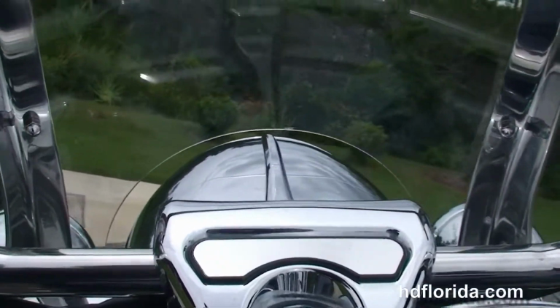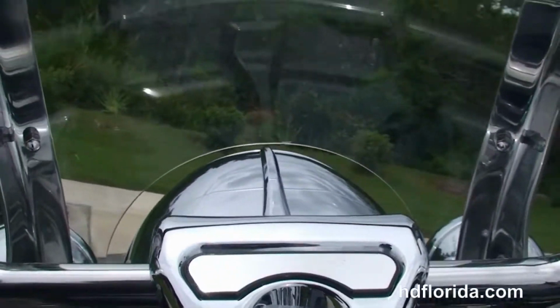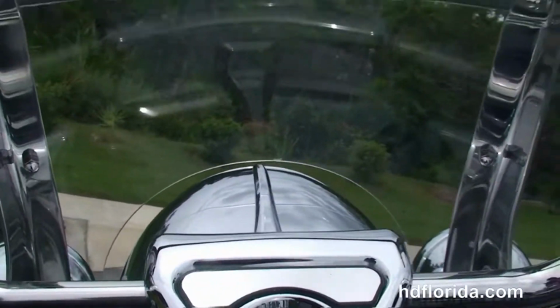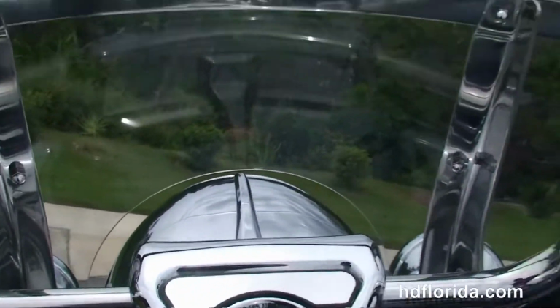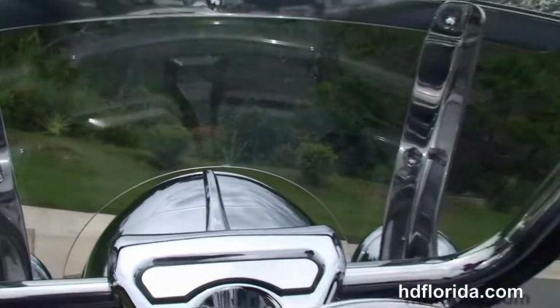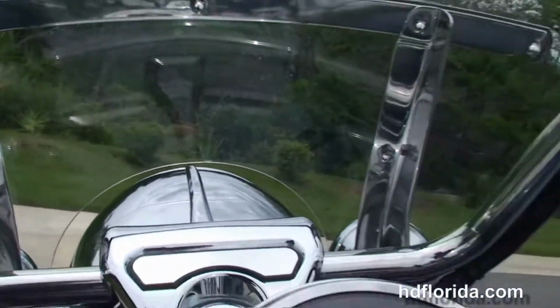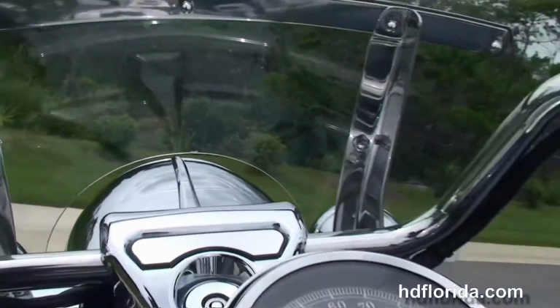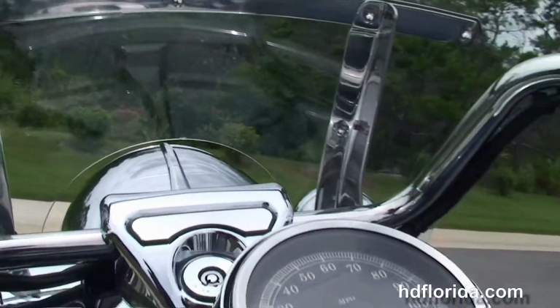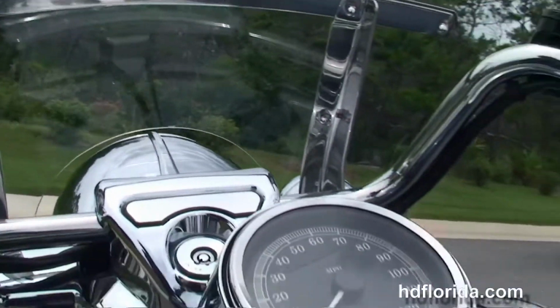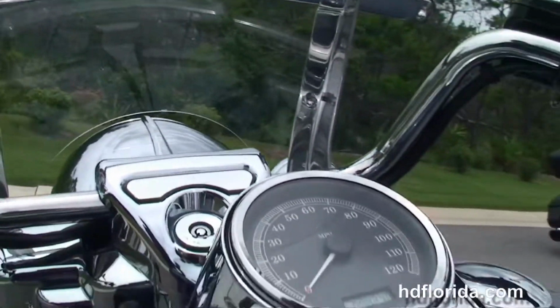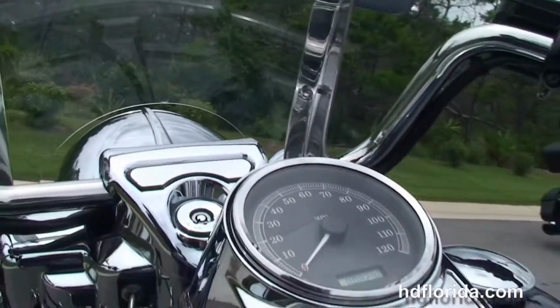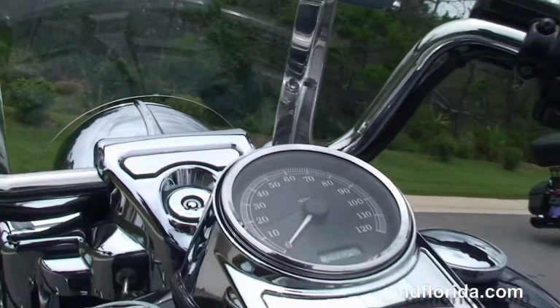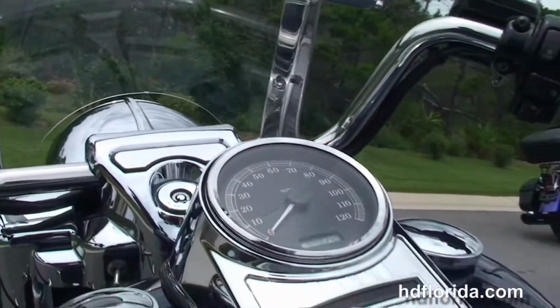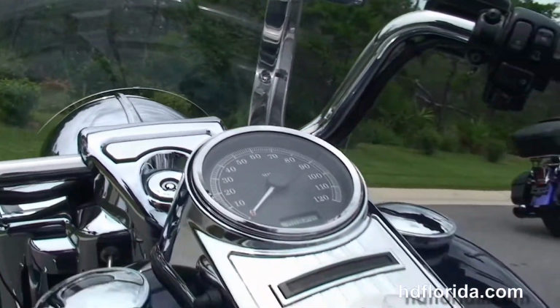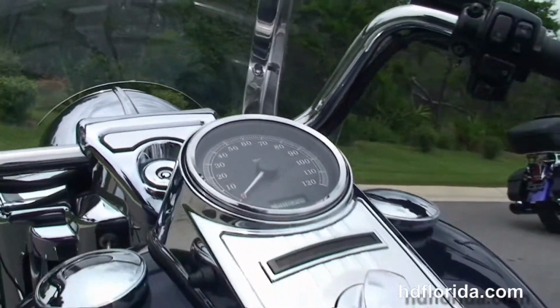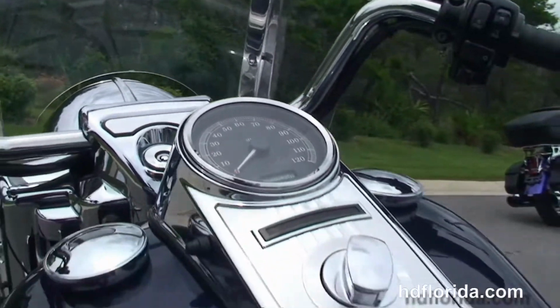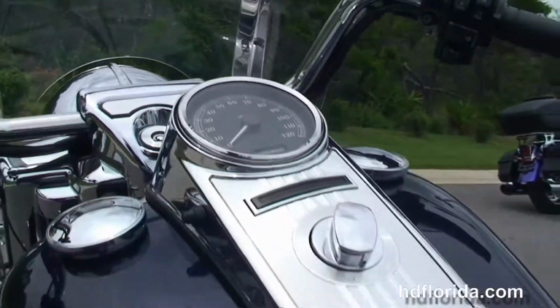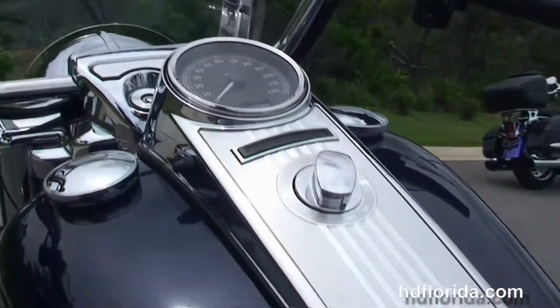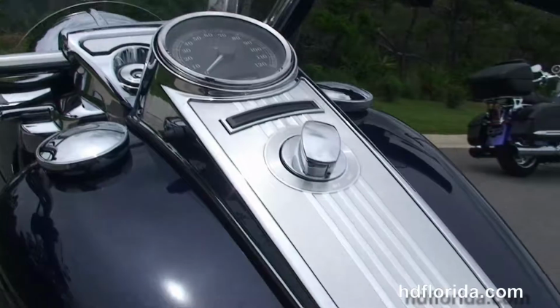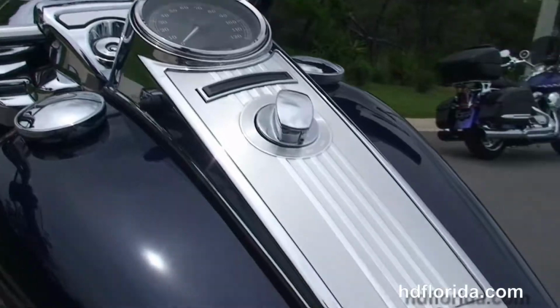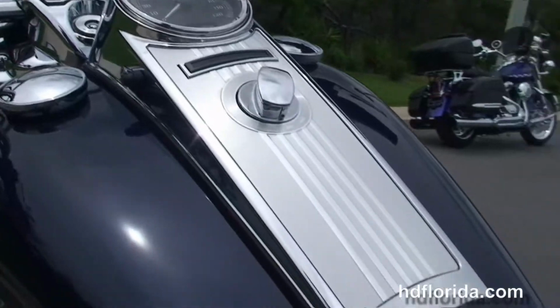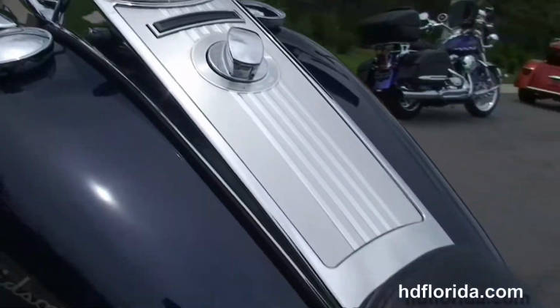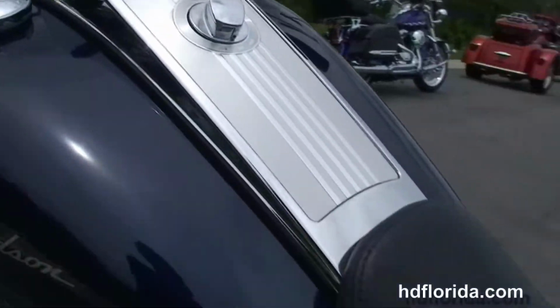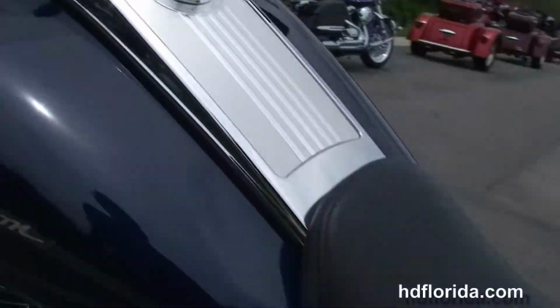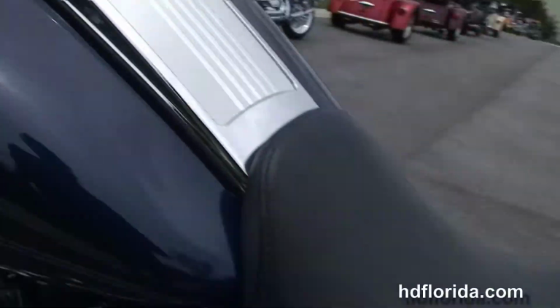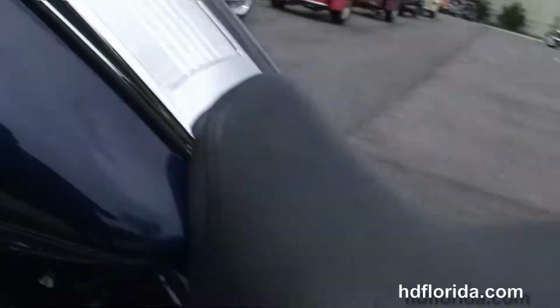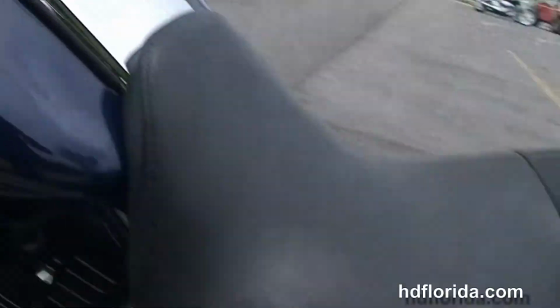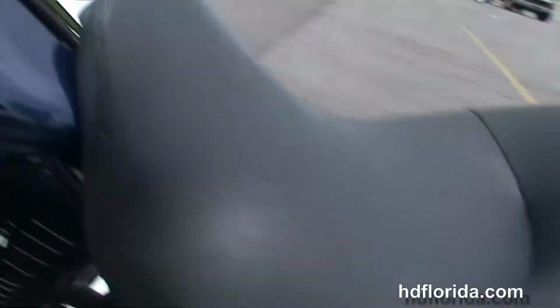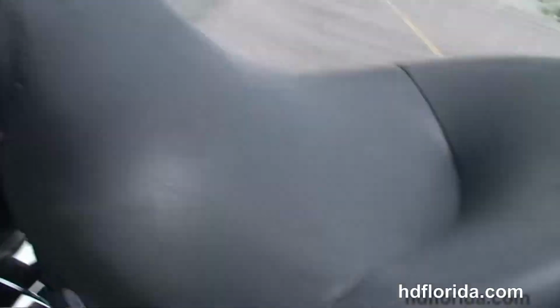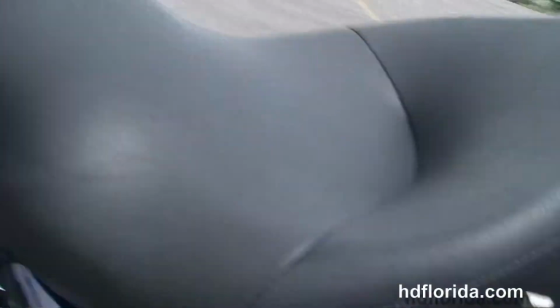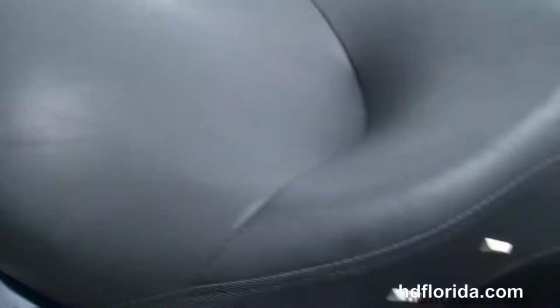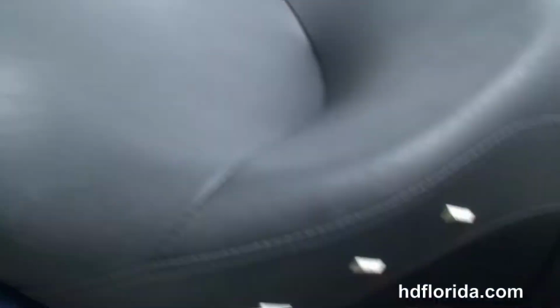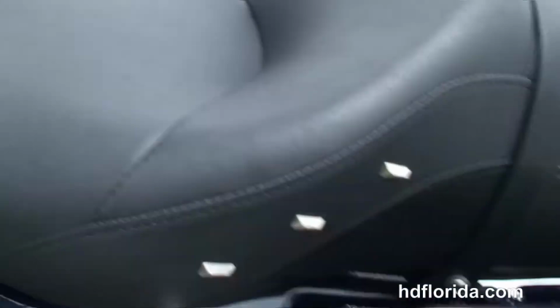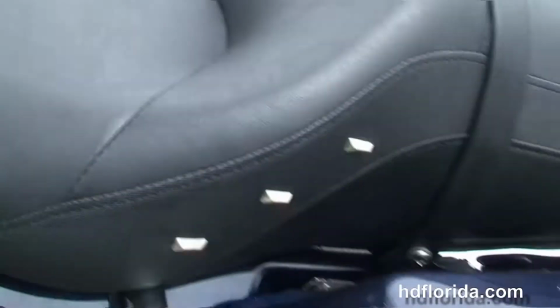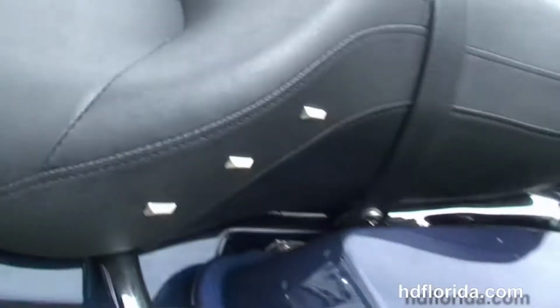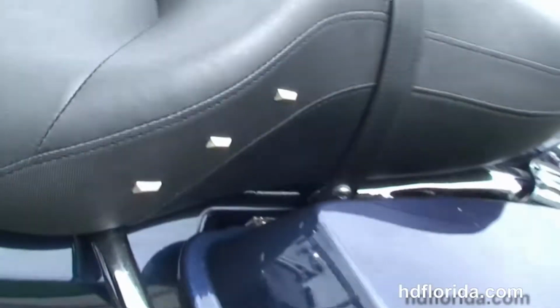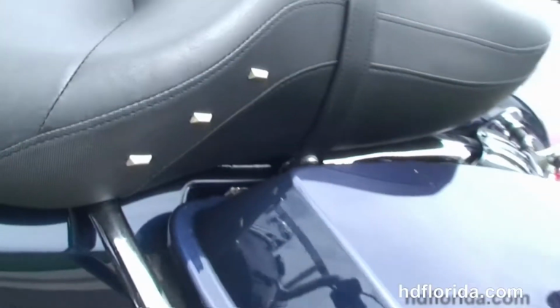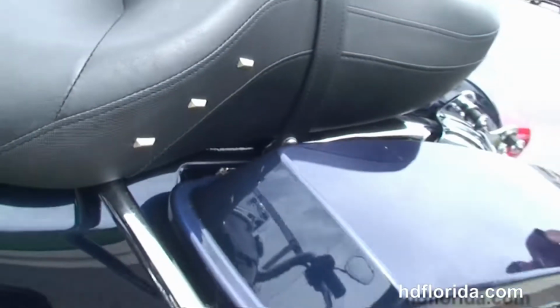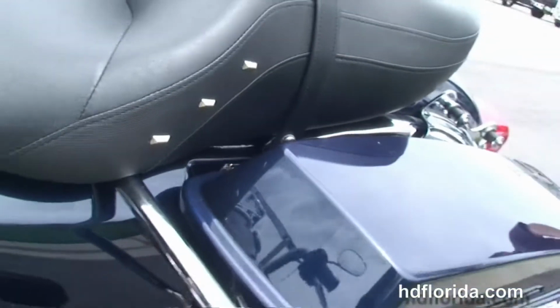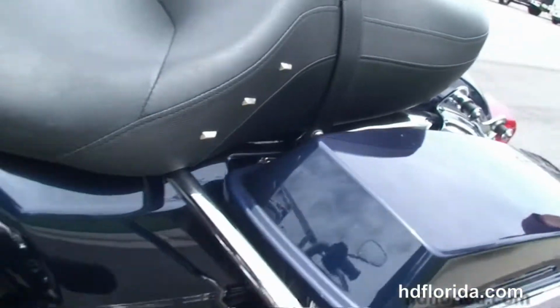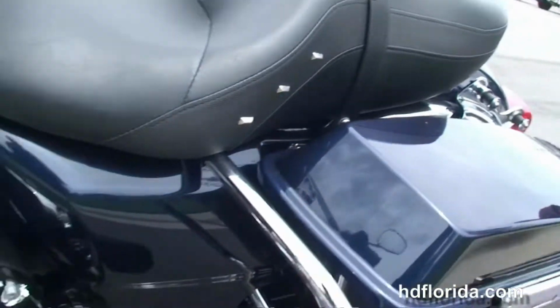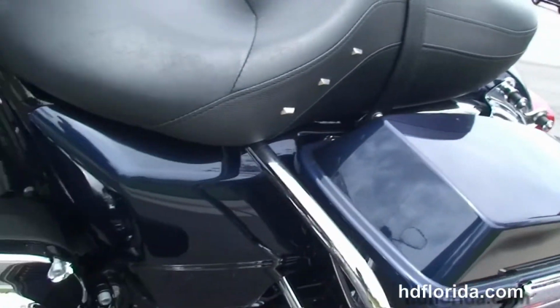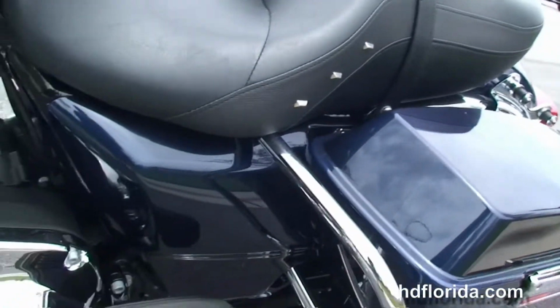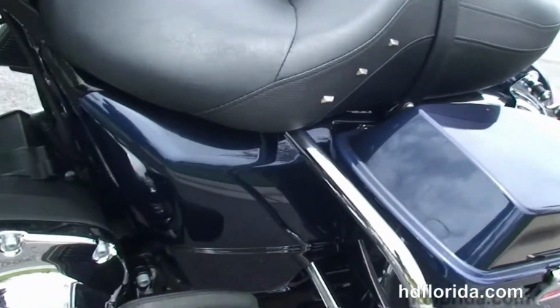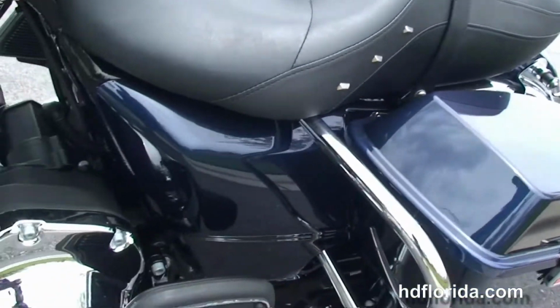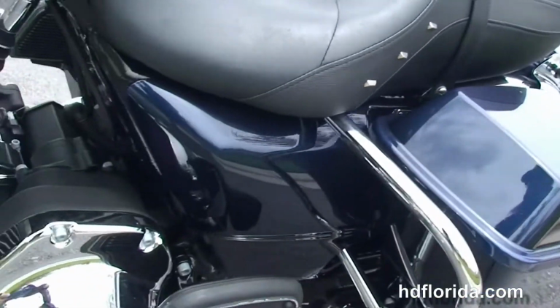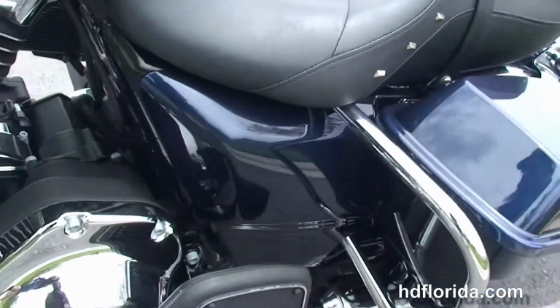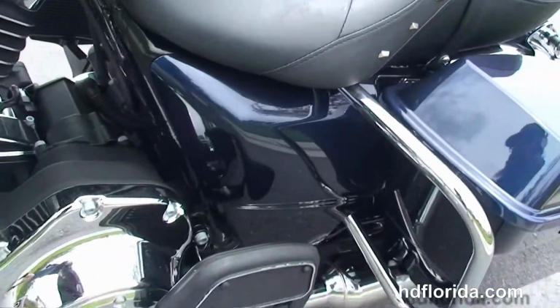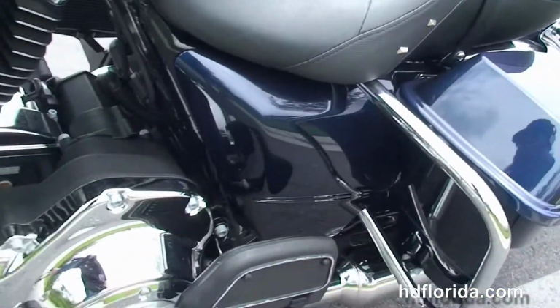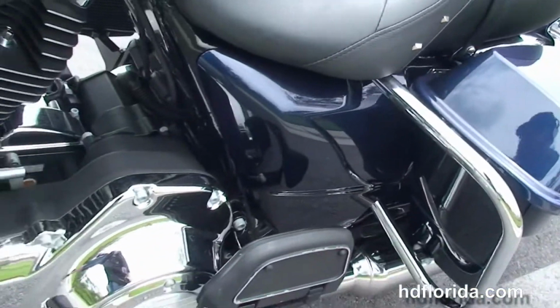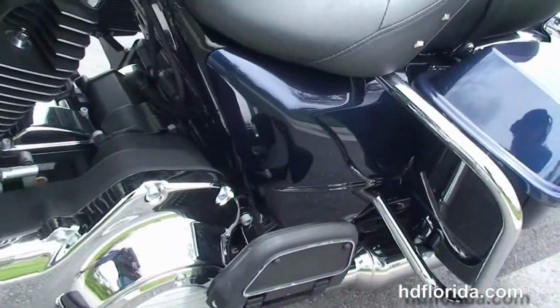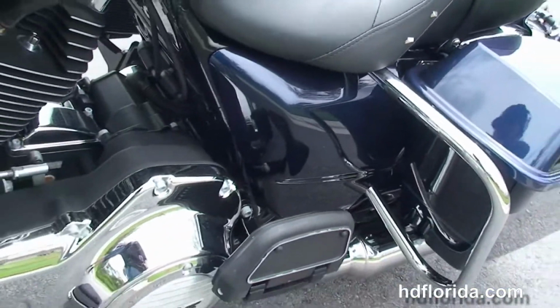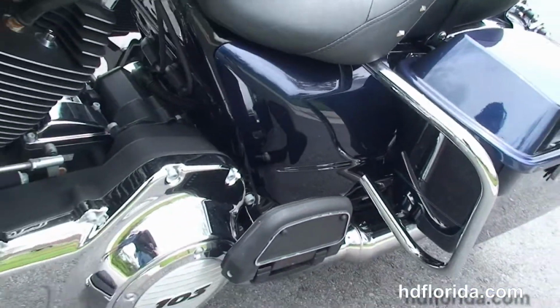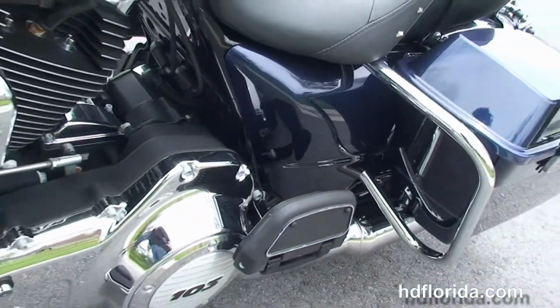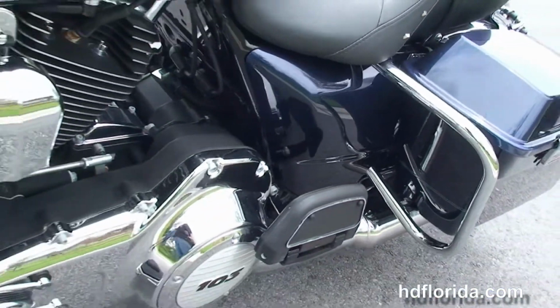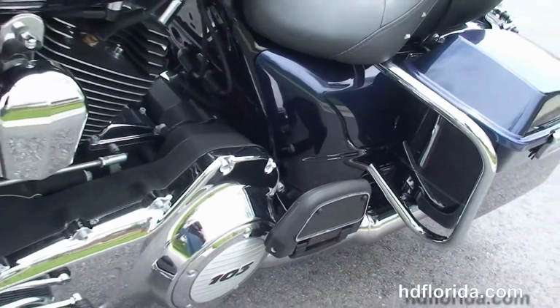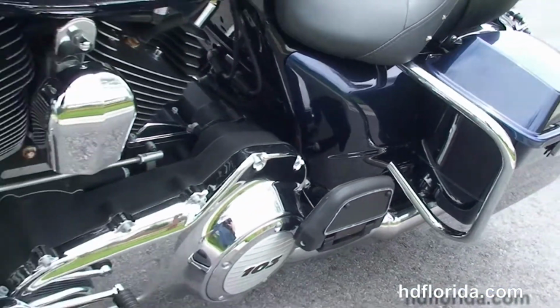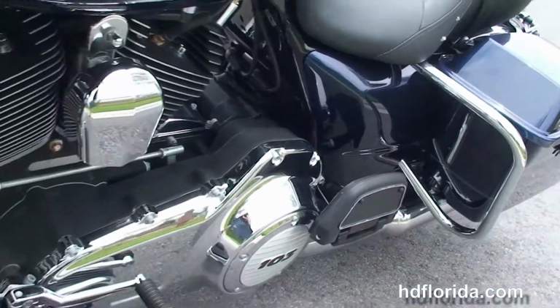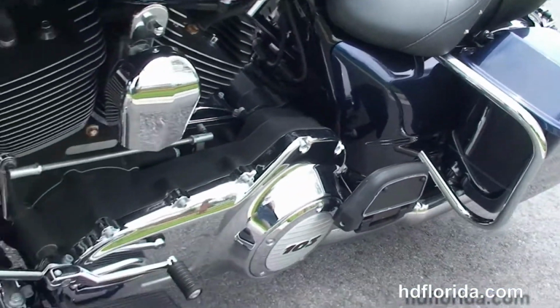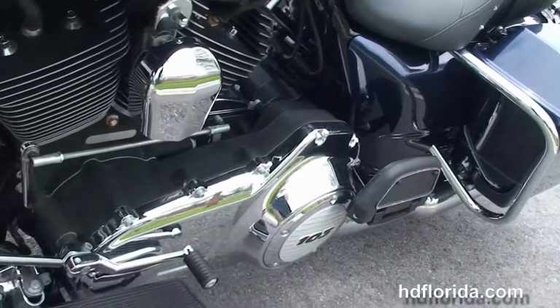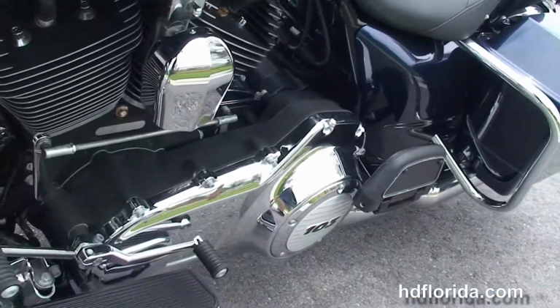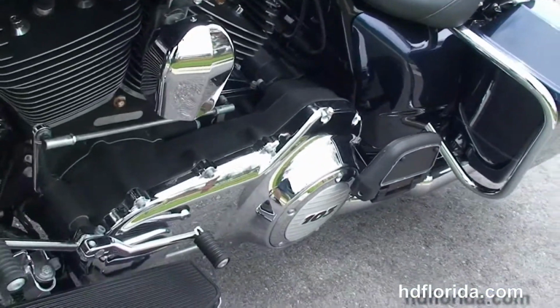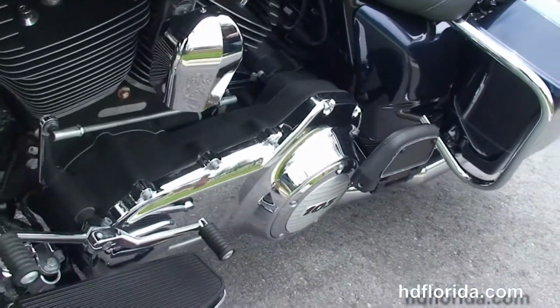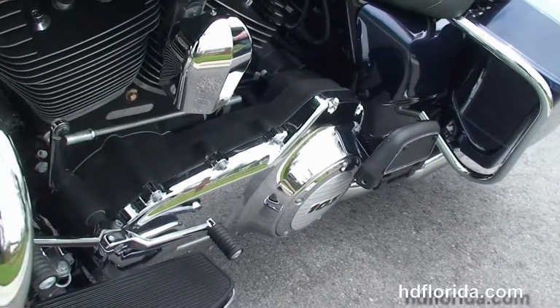Out front we've got a full-size attachable windshield, the classic headlight nozzle and chrome passing lamps. This bike is in Big Blue Pearl.